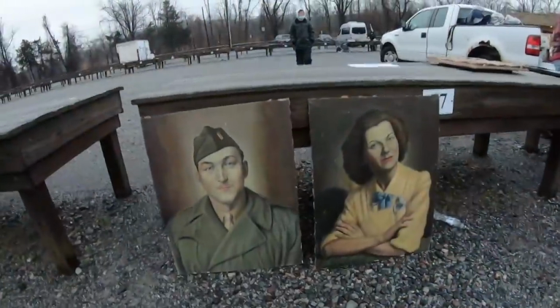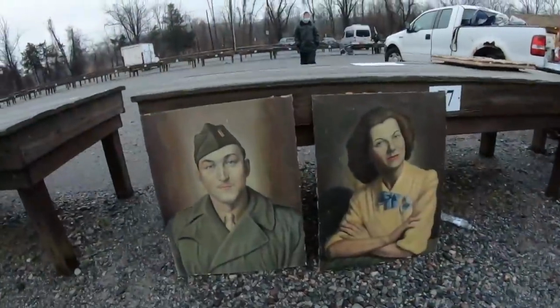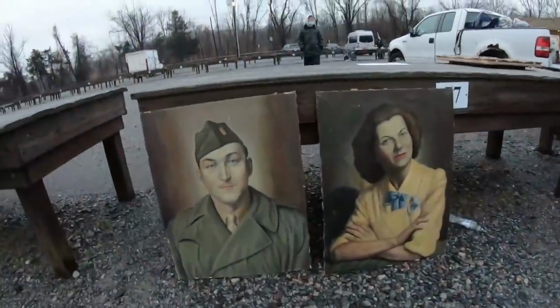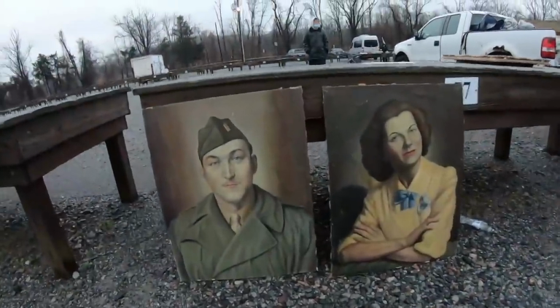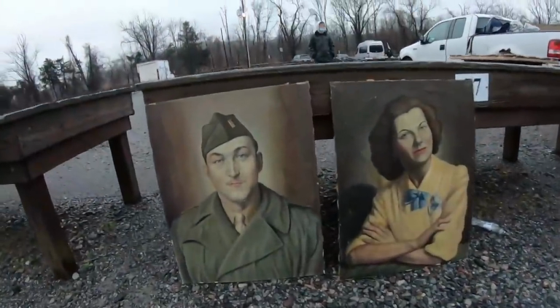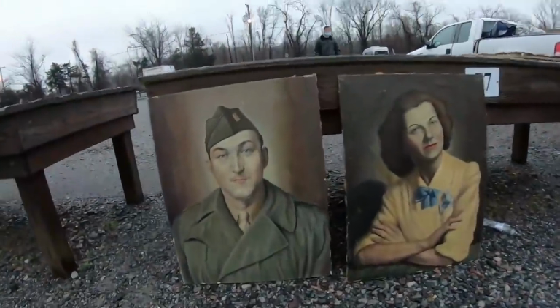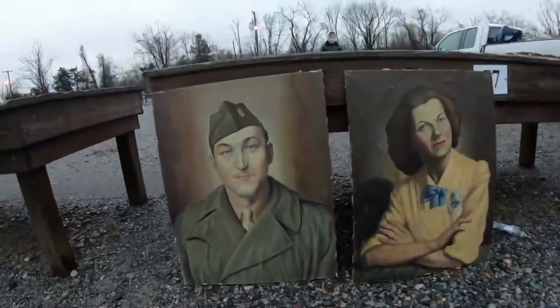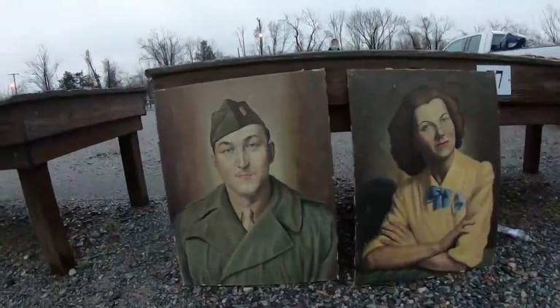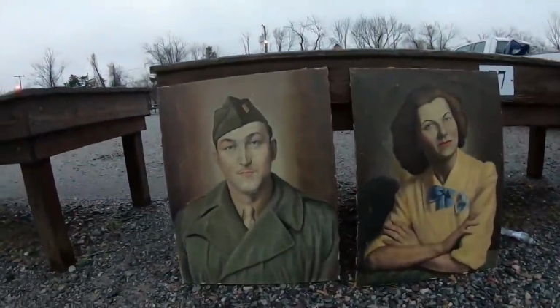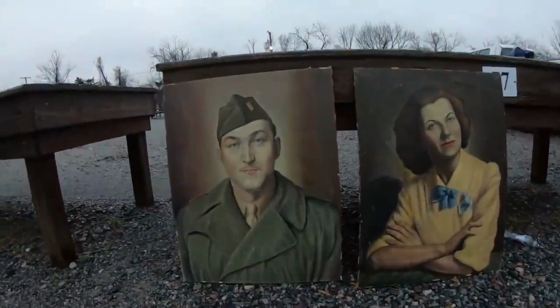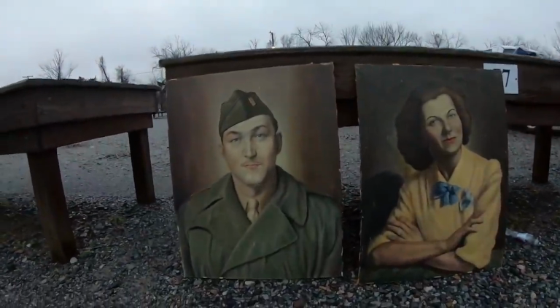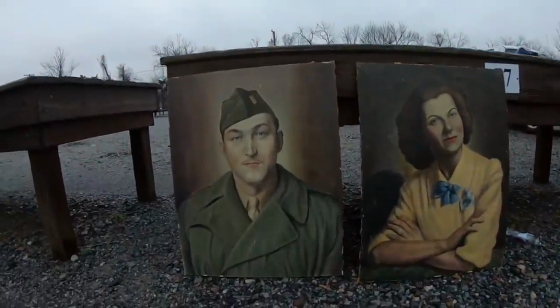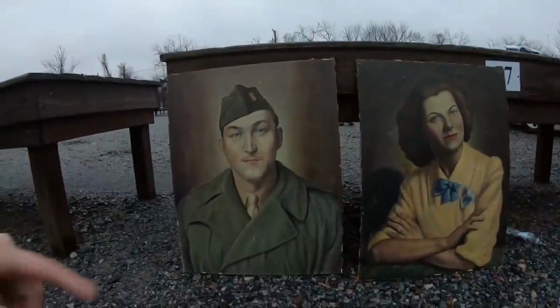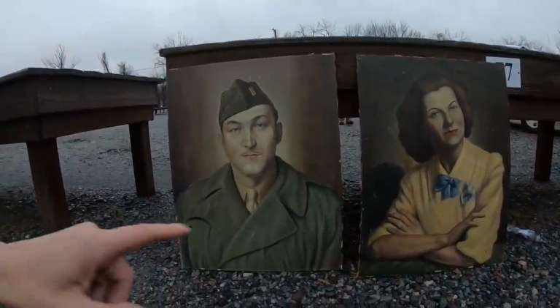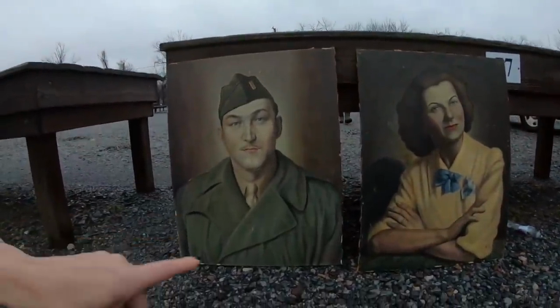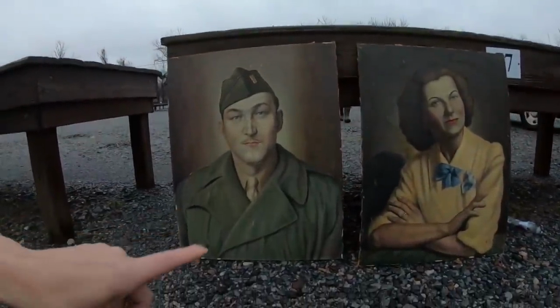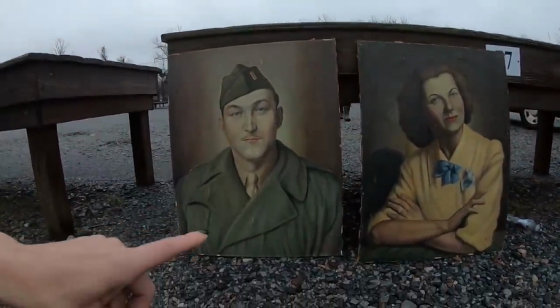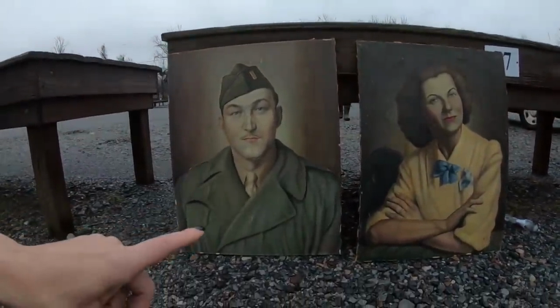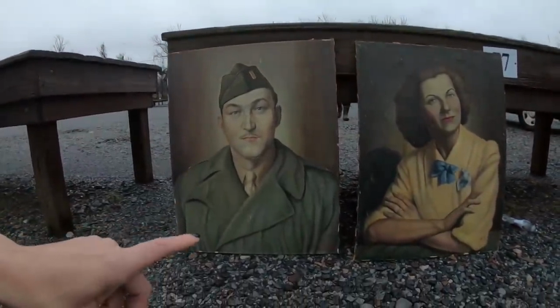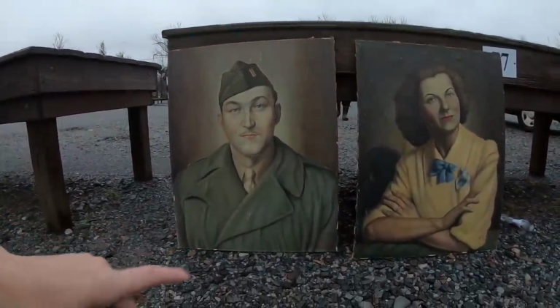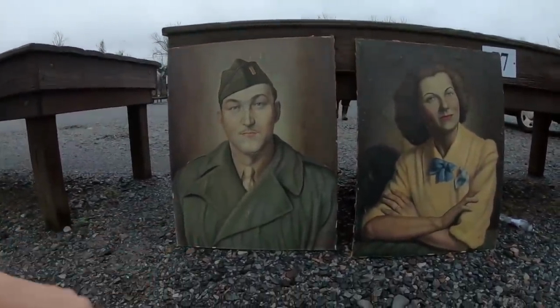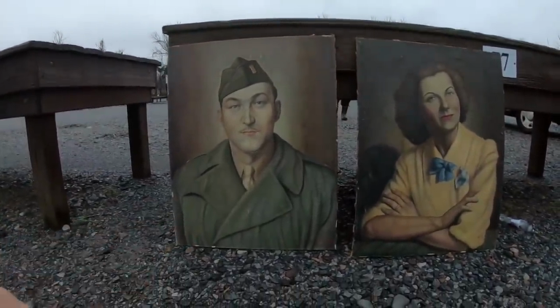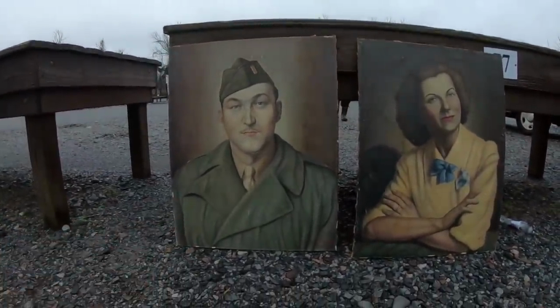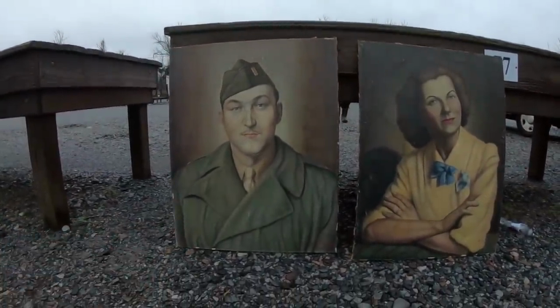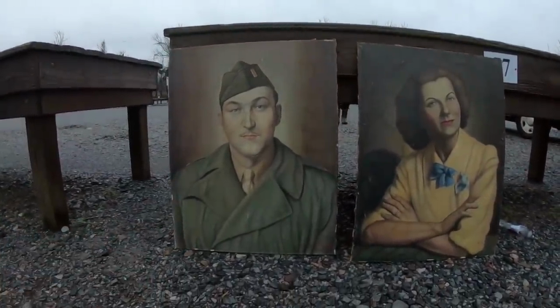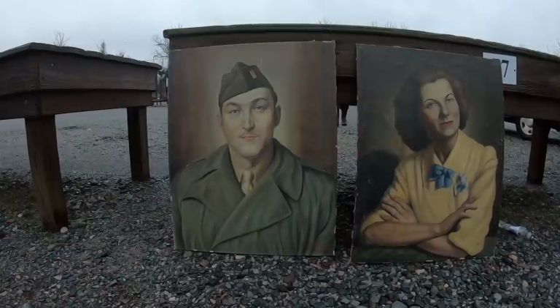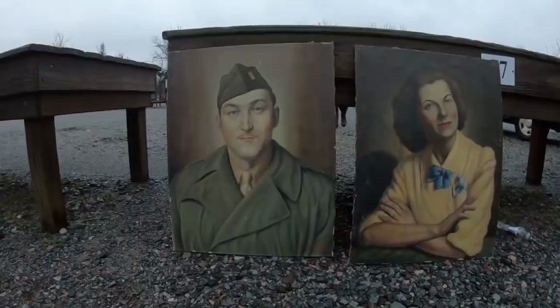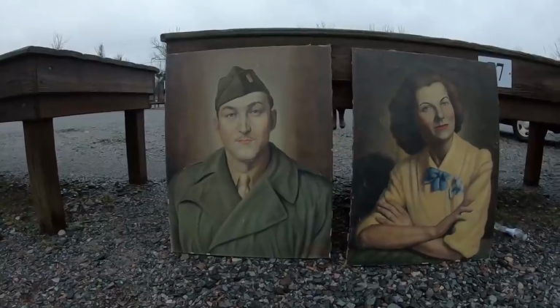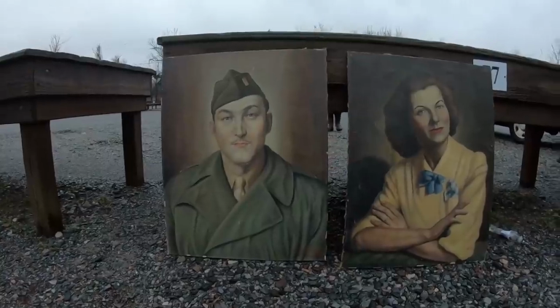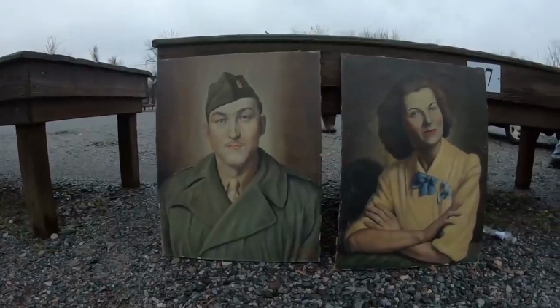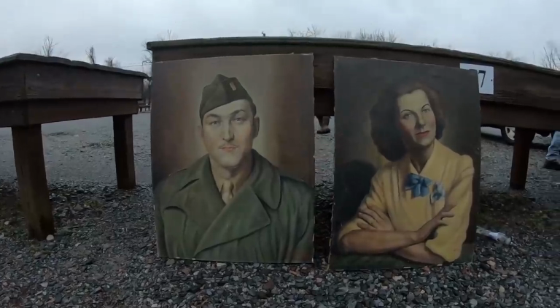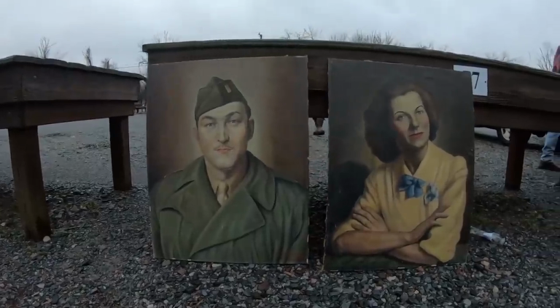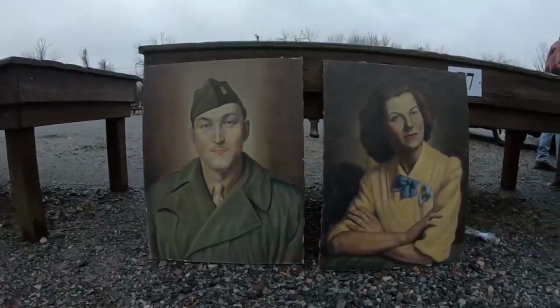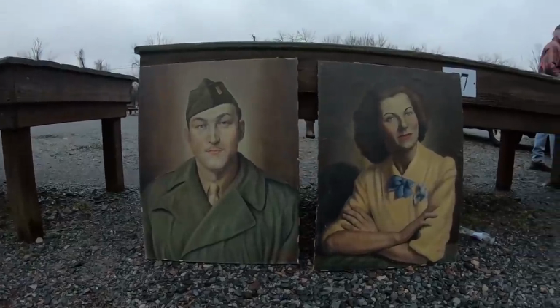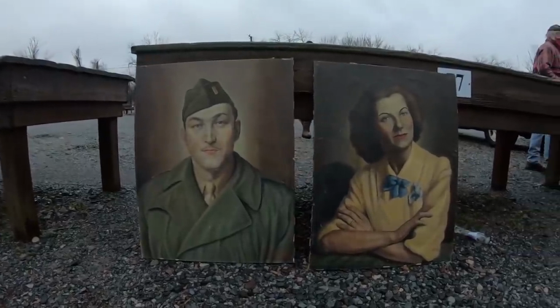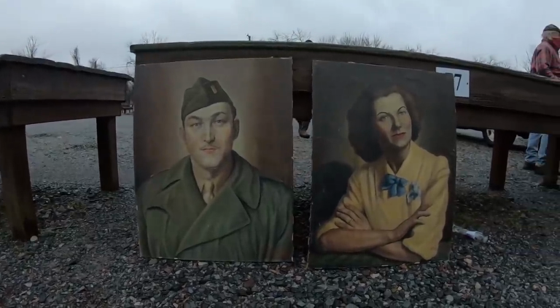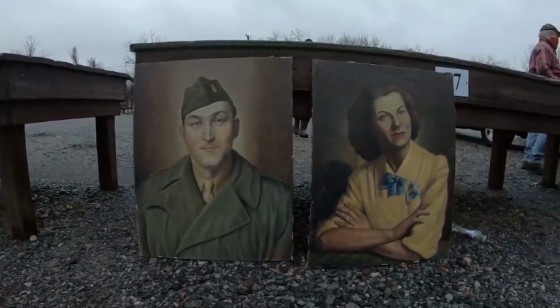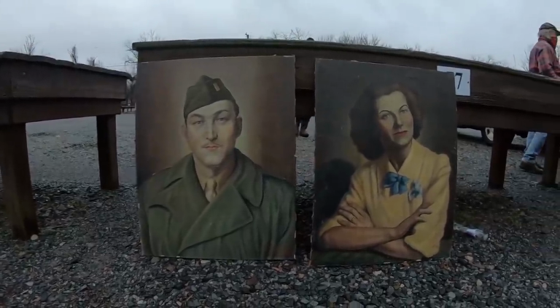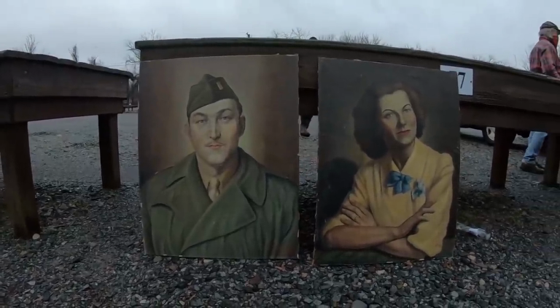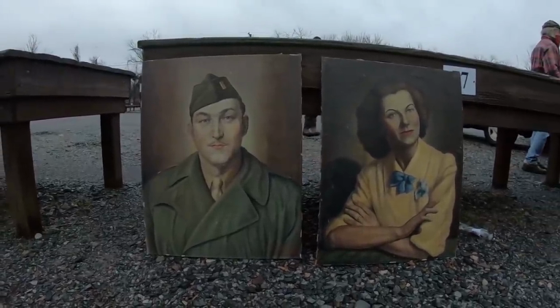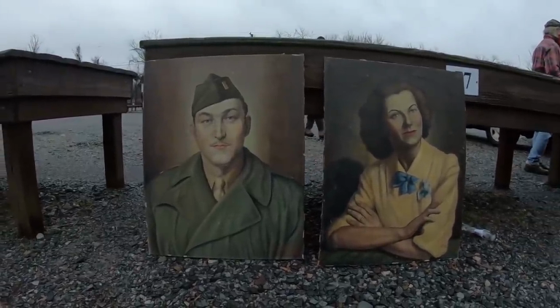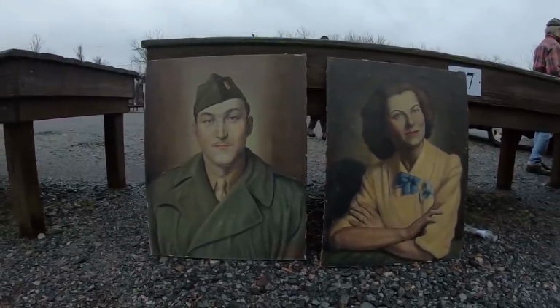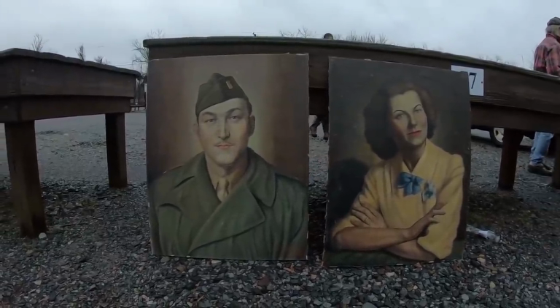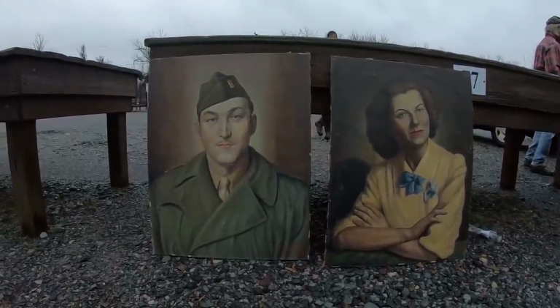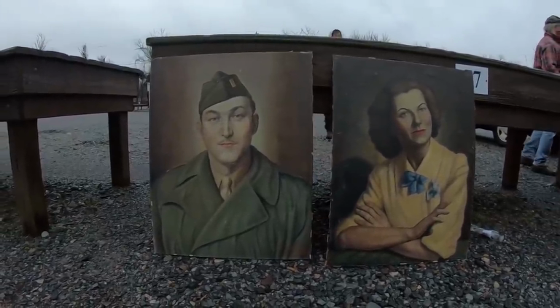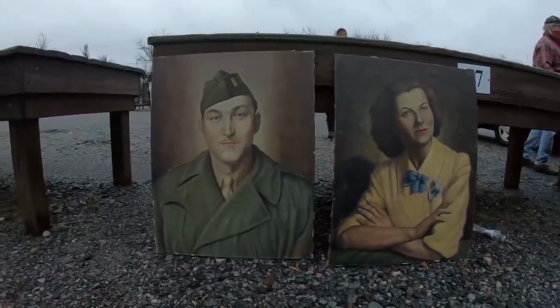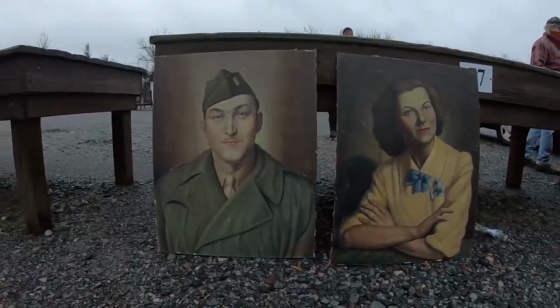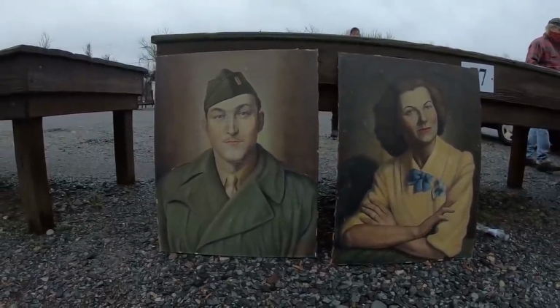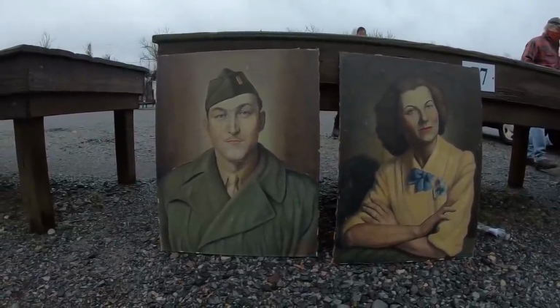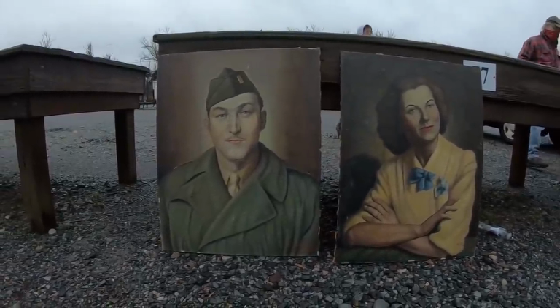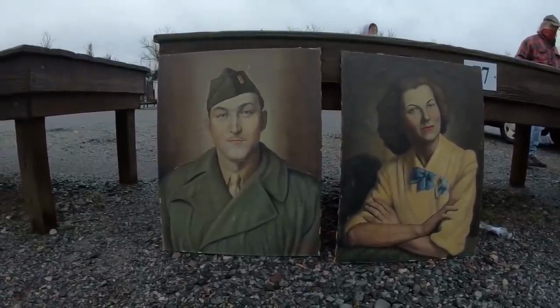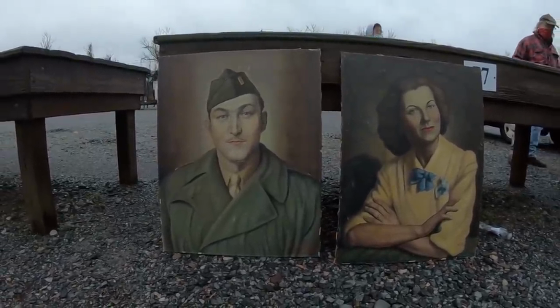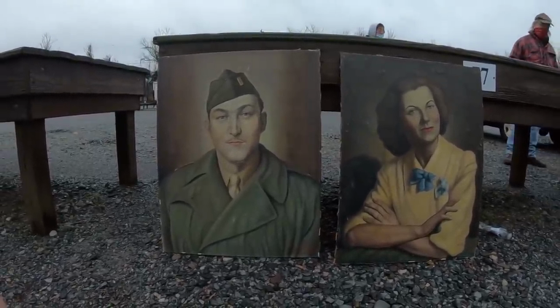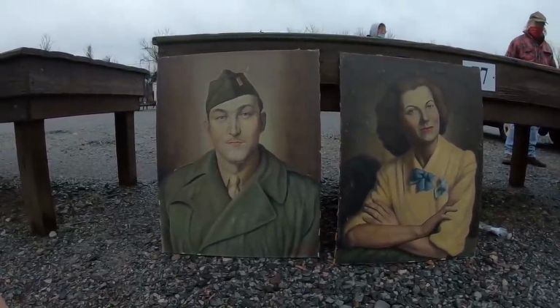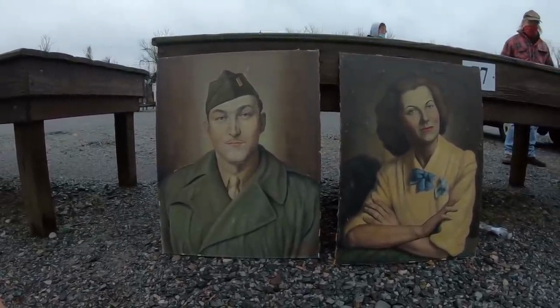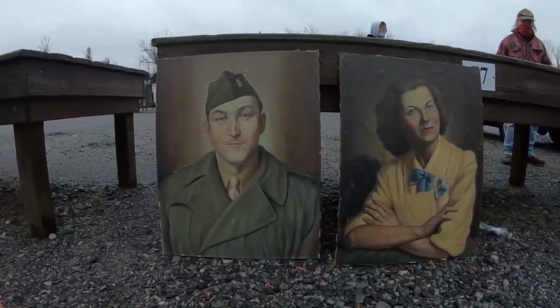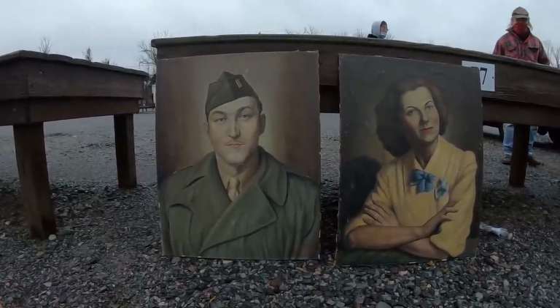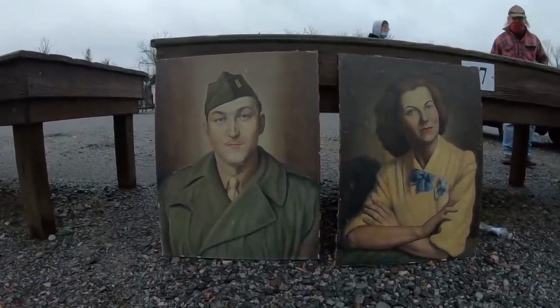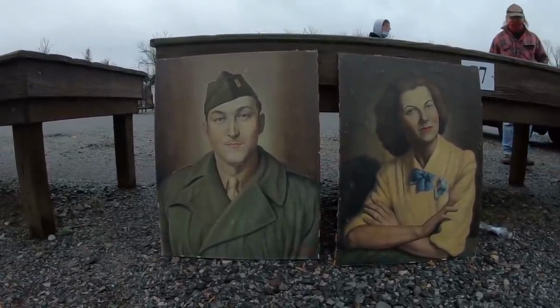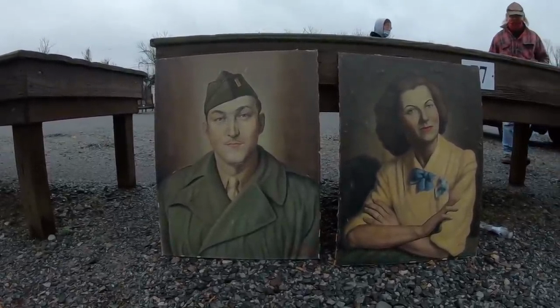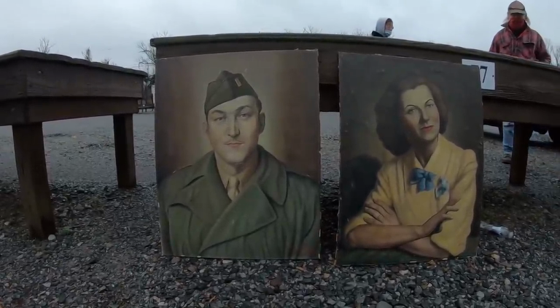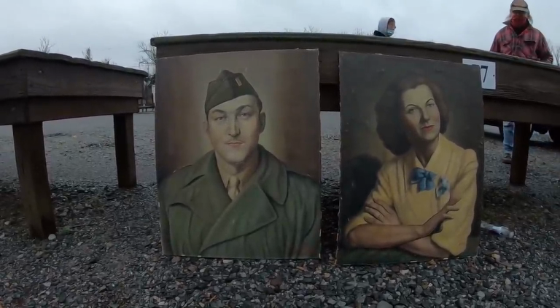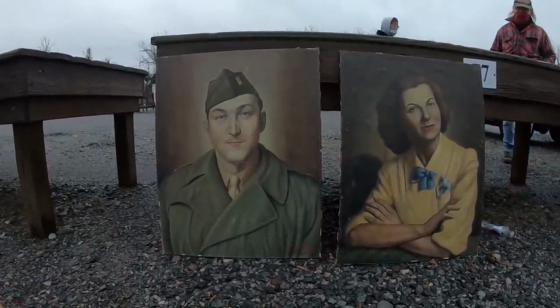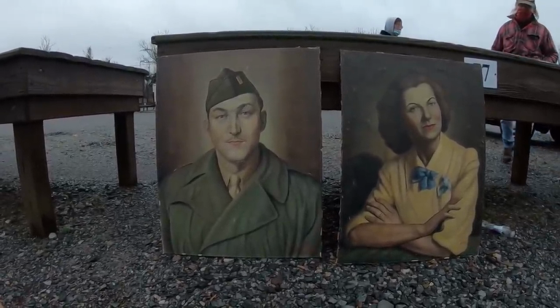These are really nice. It's 1946. I would have nowhere to put them, but I really like them.